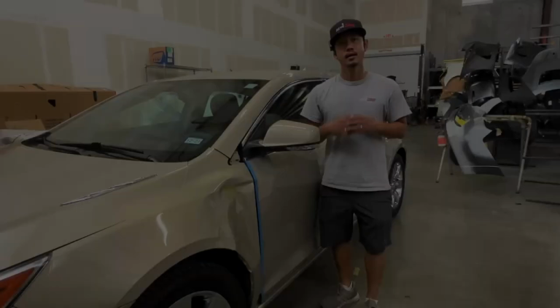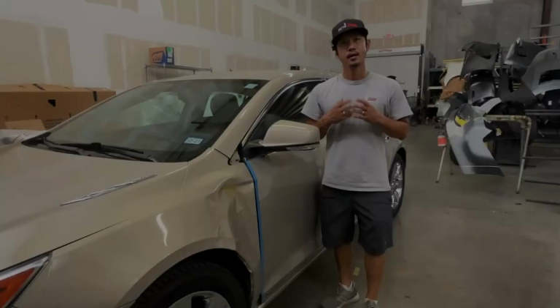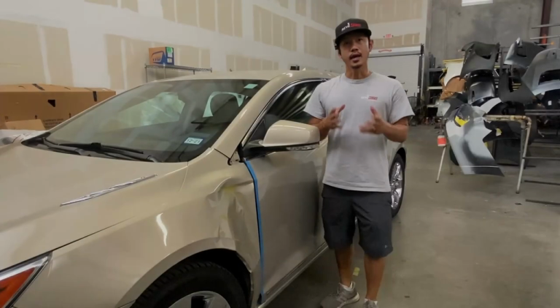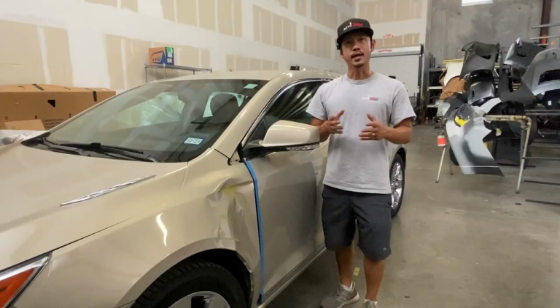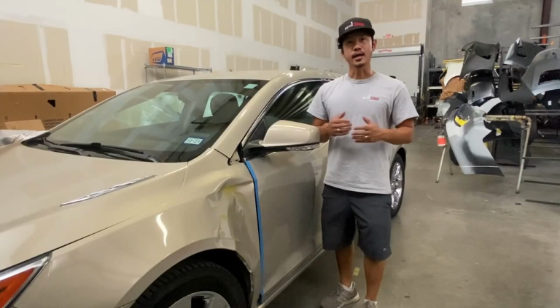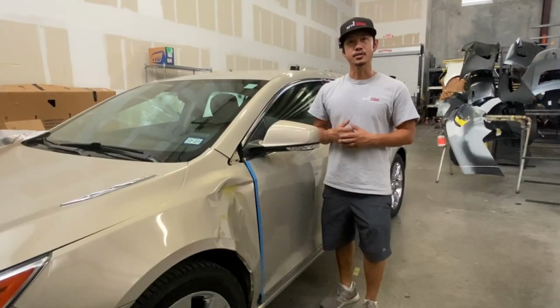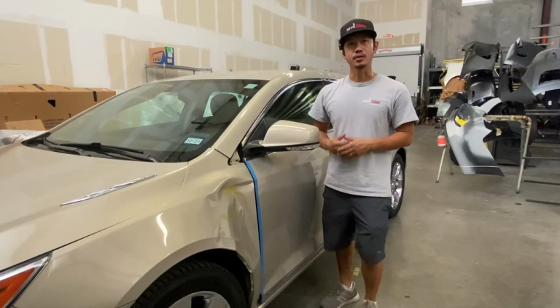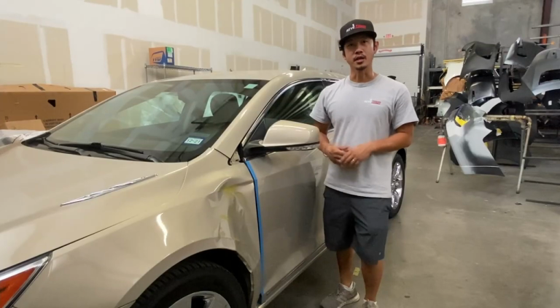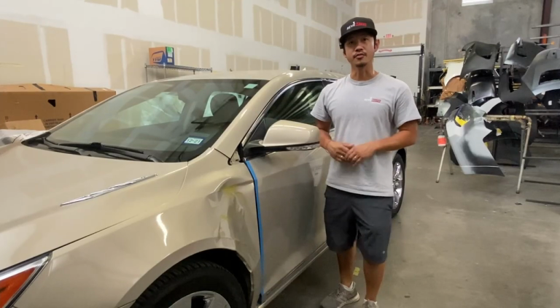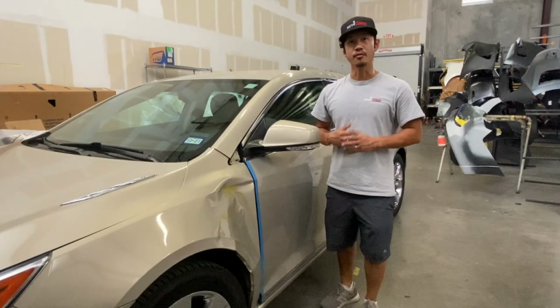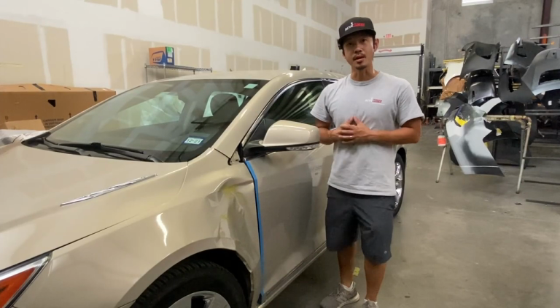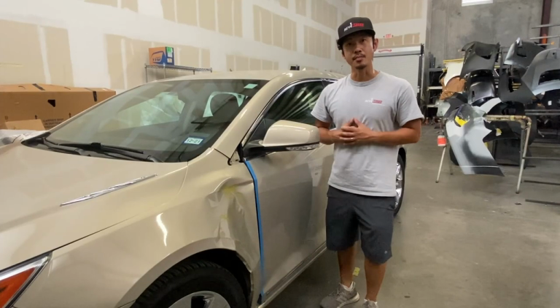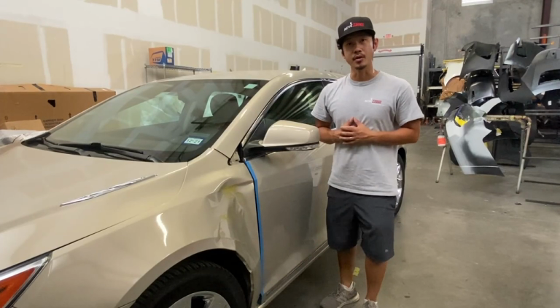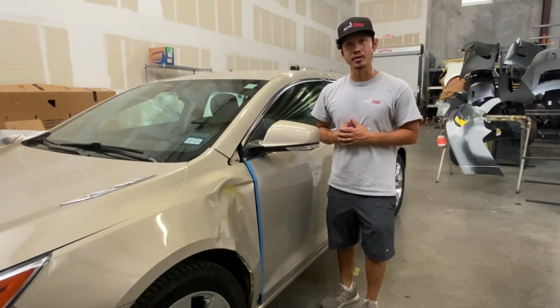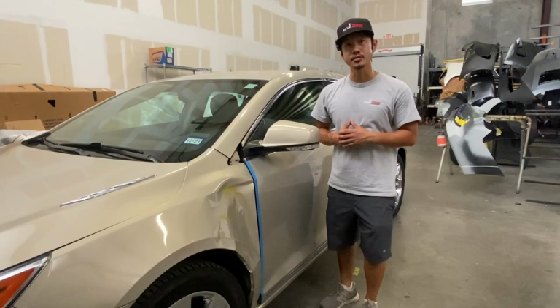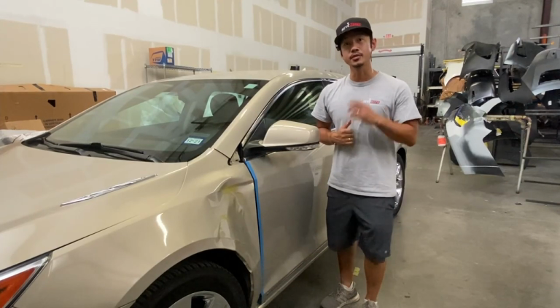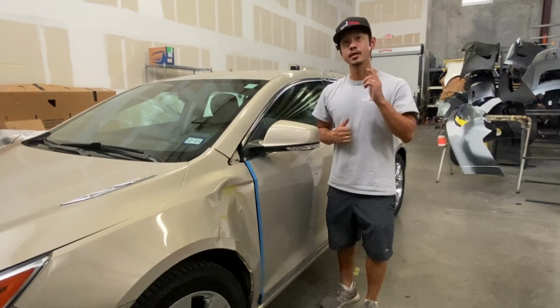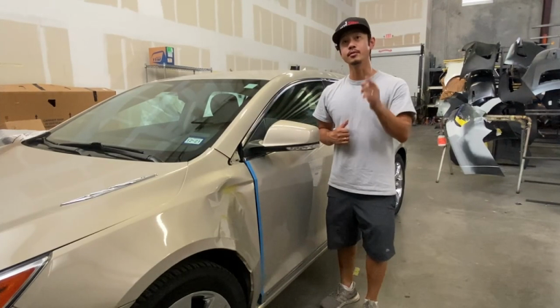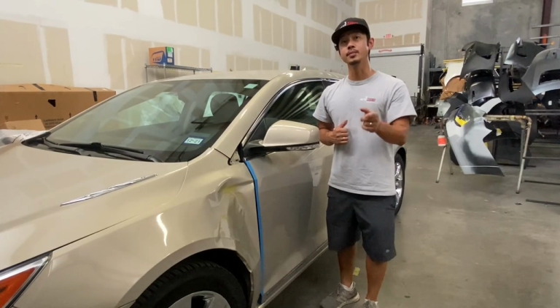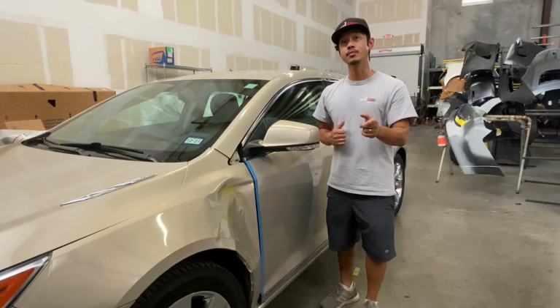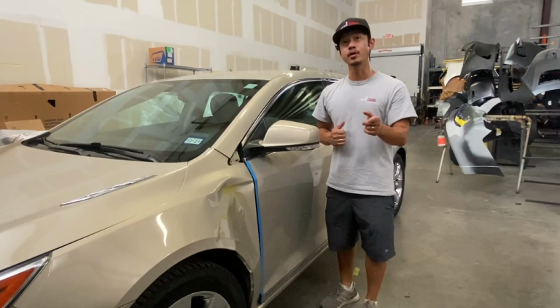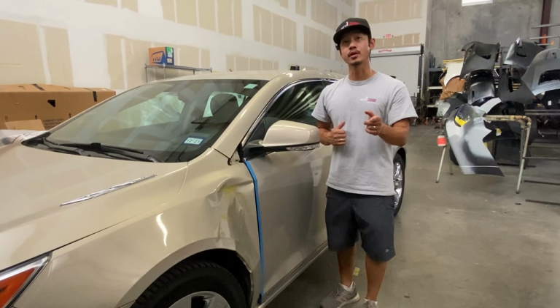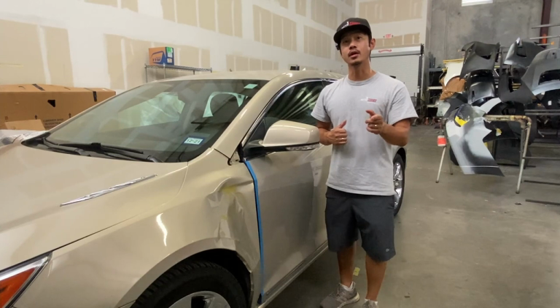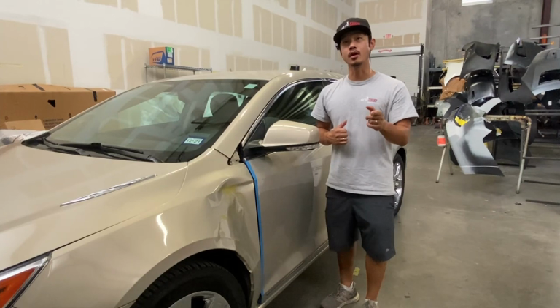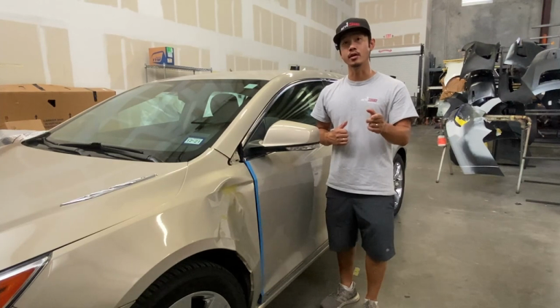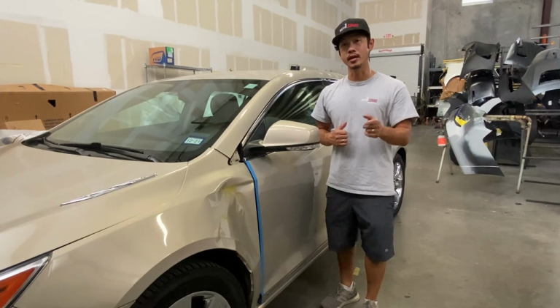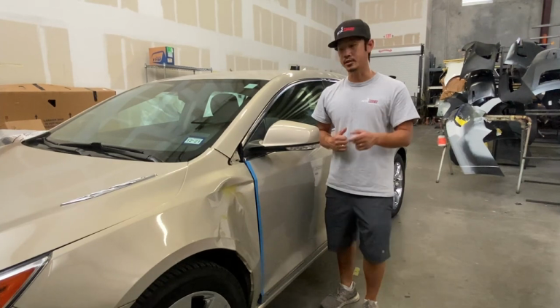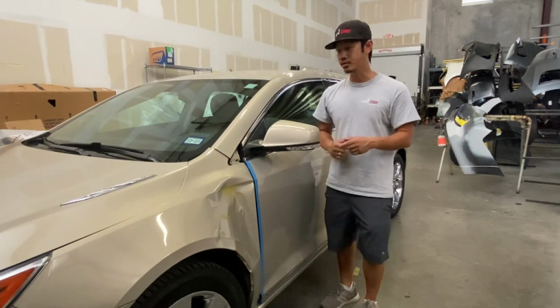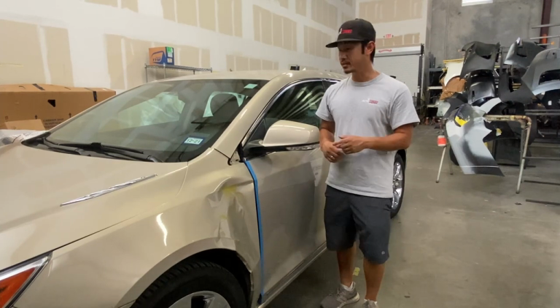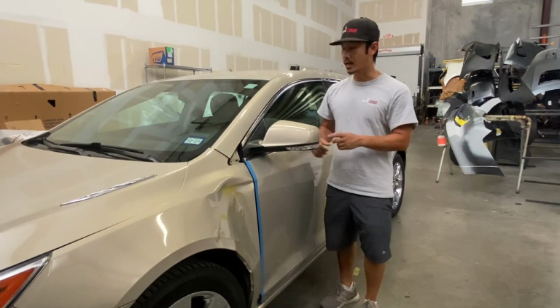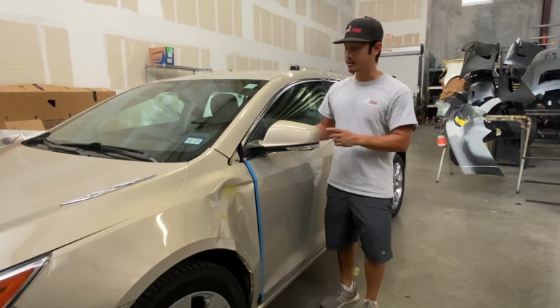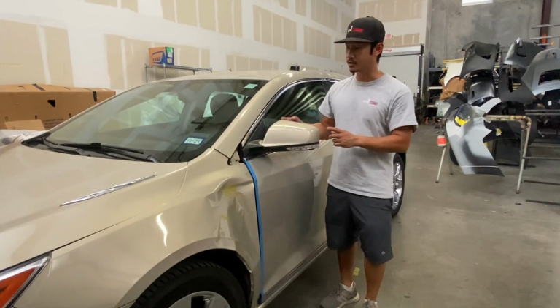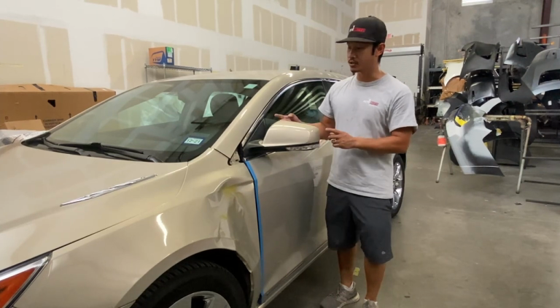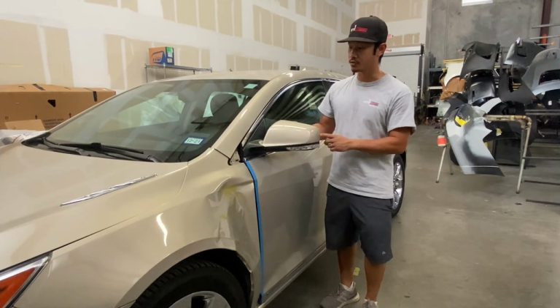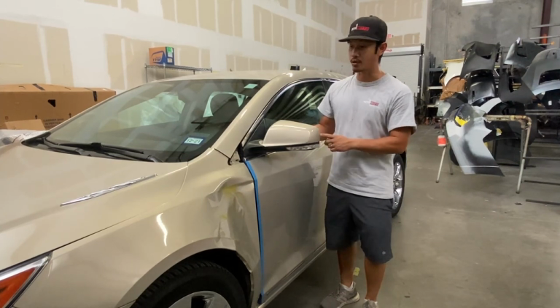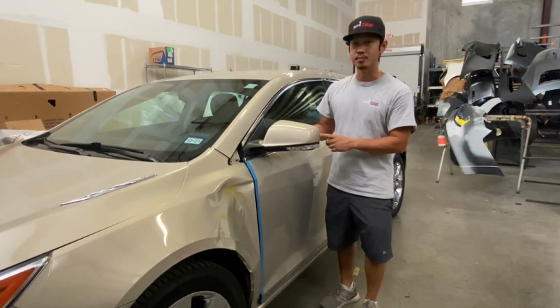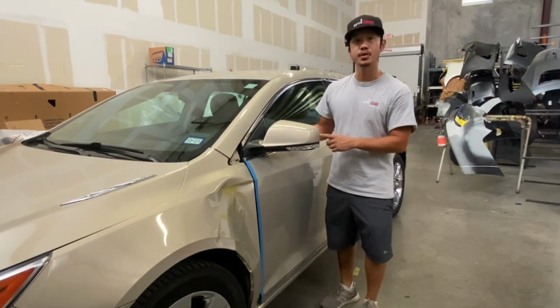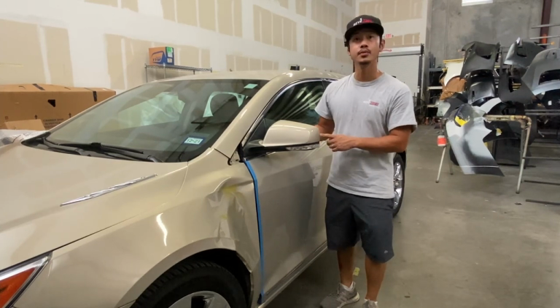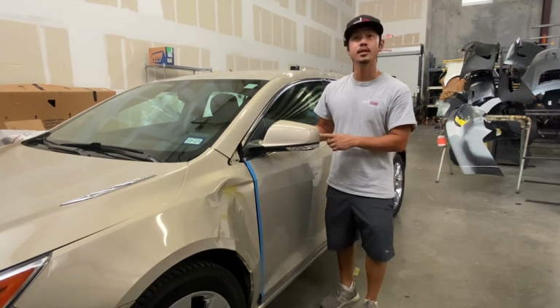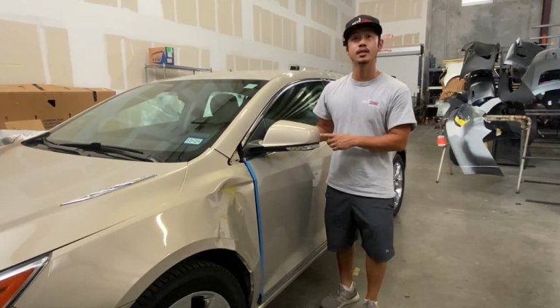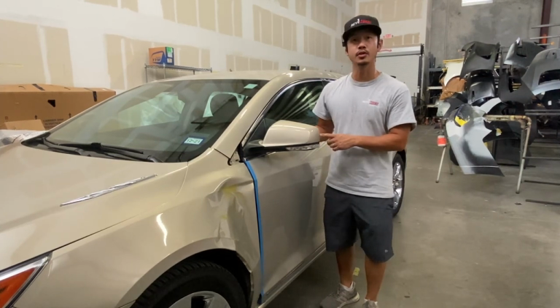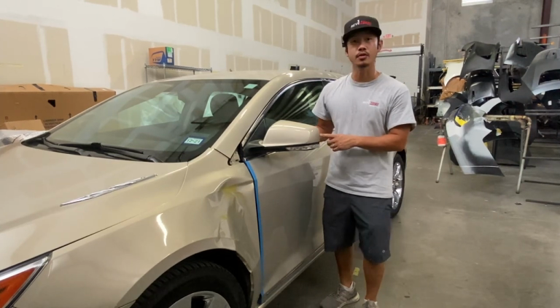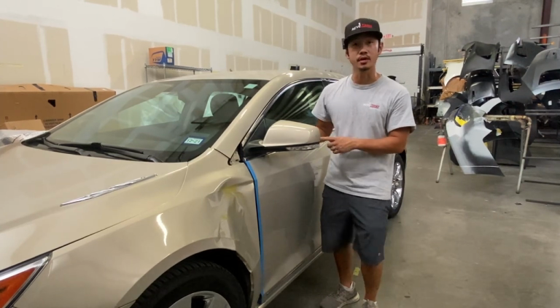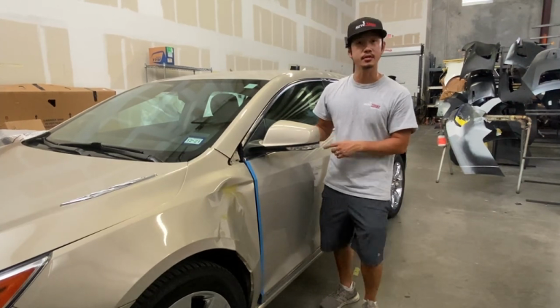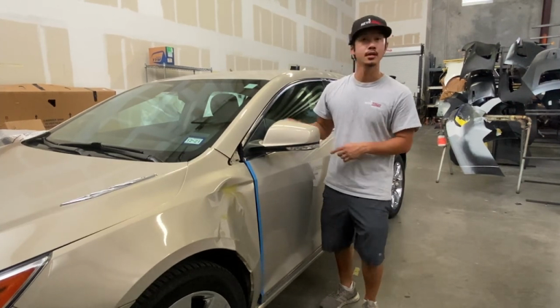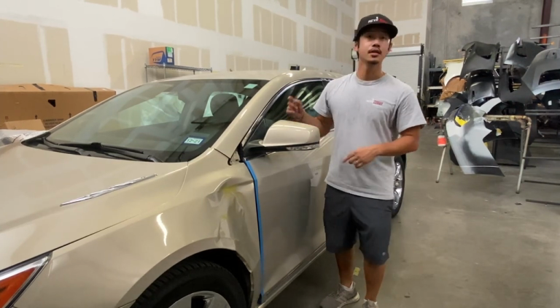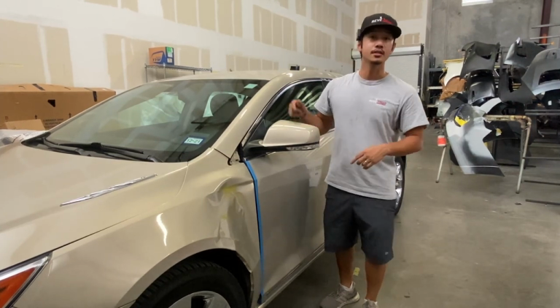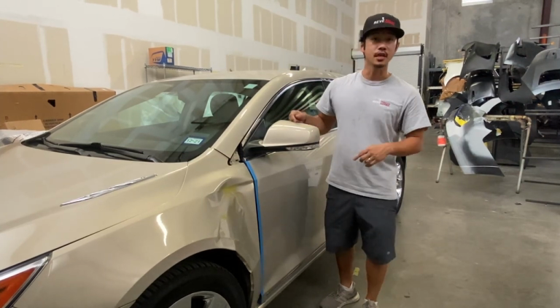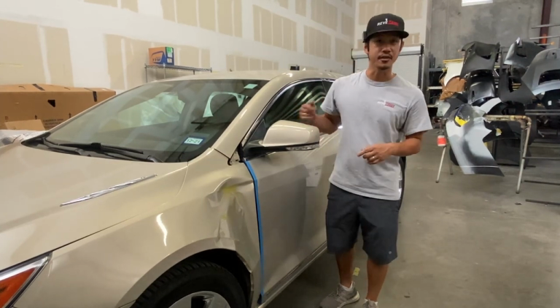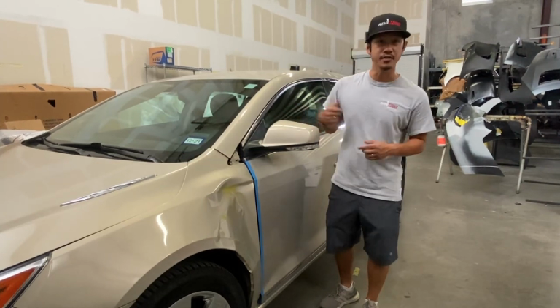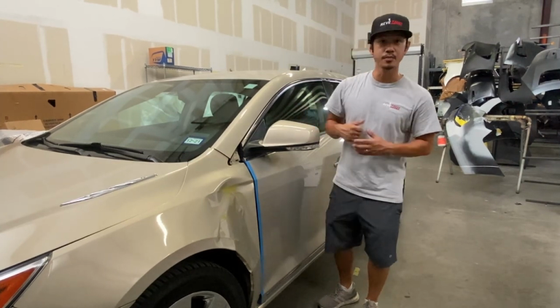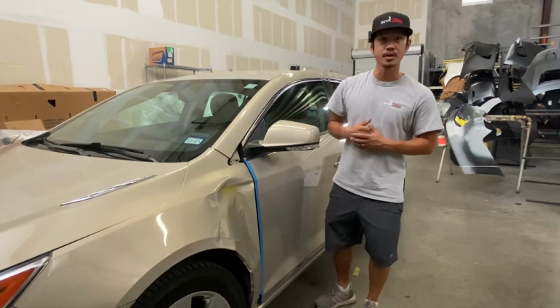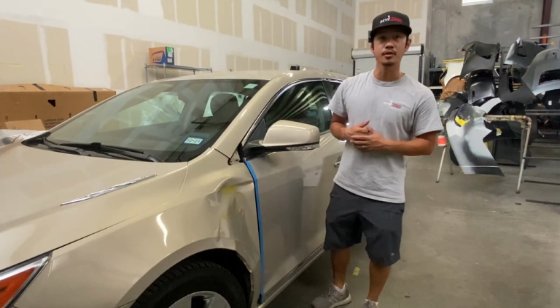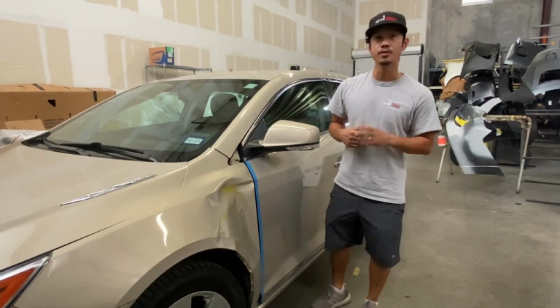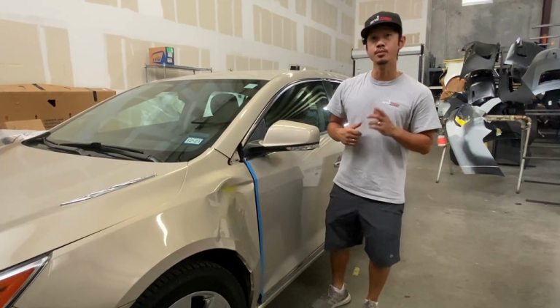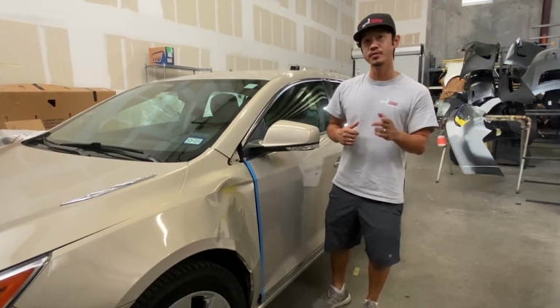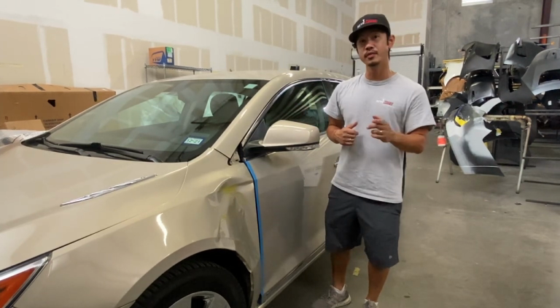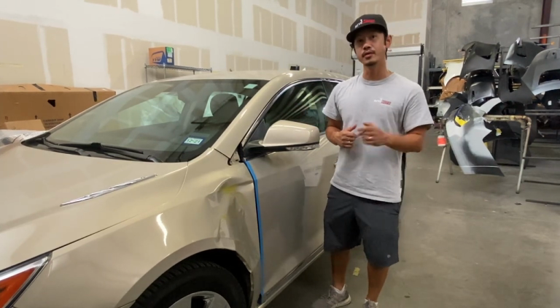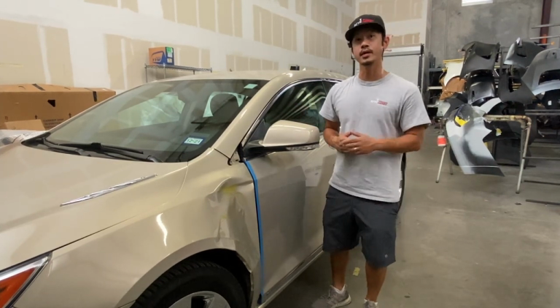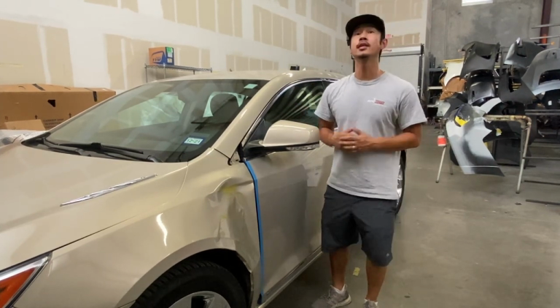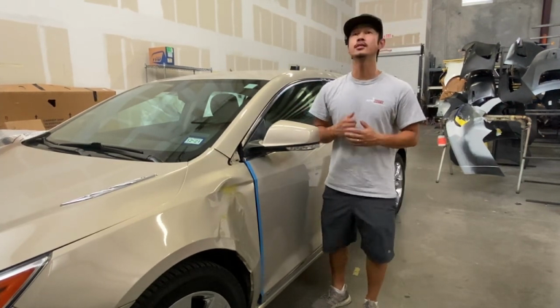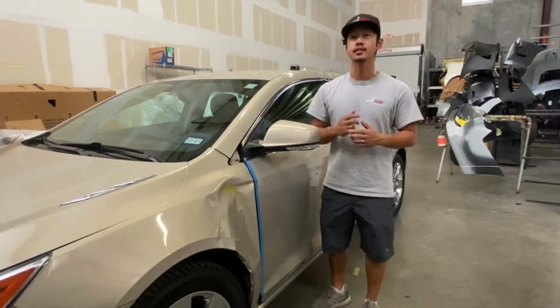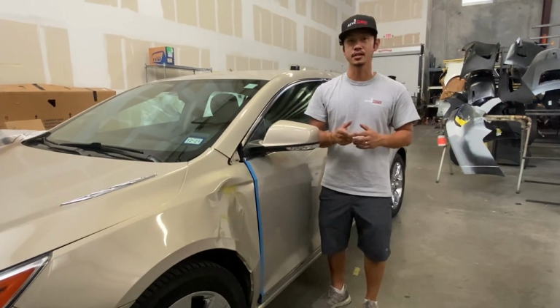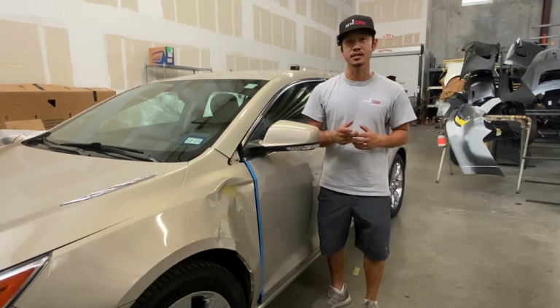Hey guys, Rolando from RebMoto. Today I'm going to be working on a 2012 Buick LaCrosse side view mirror removal and installation.